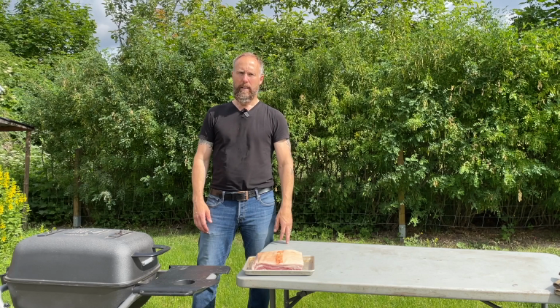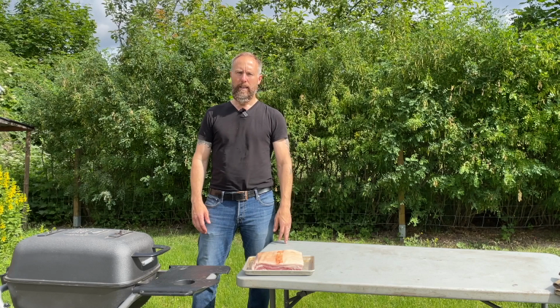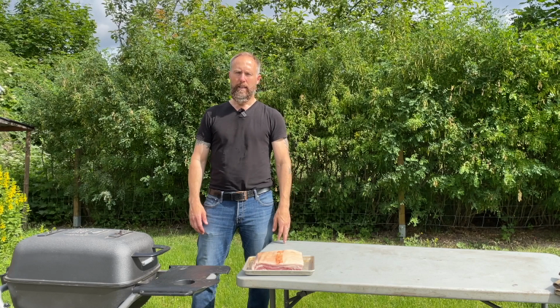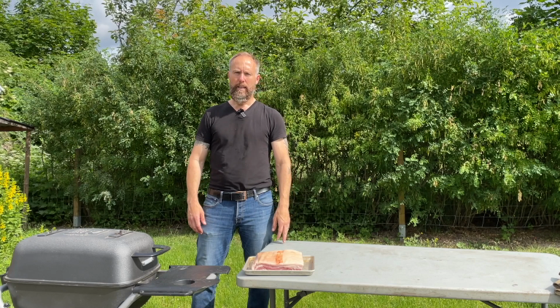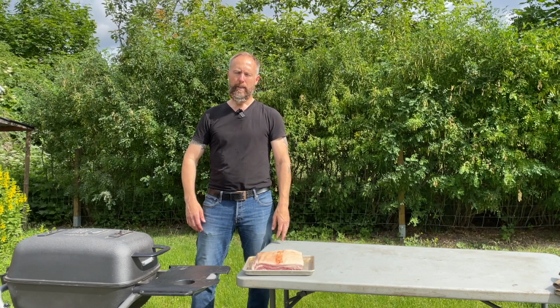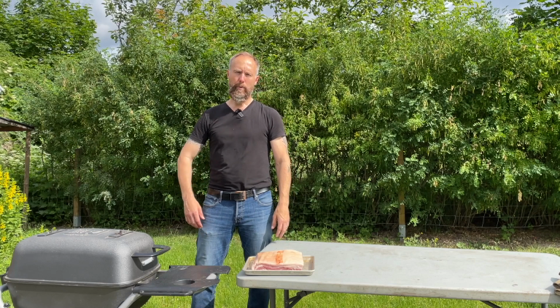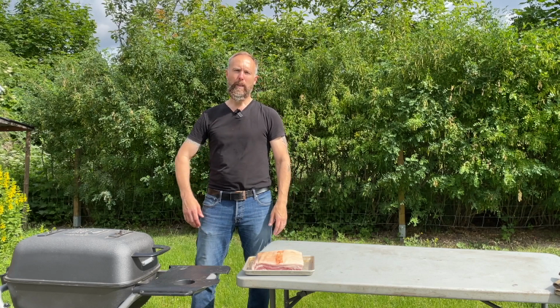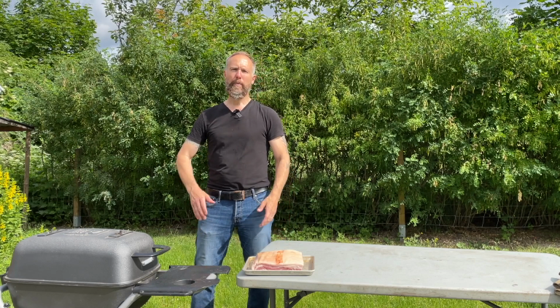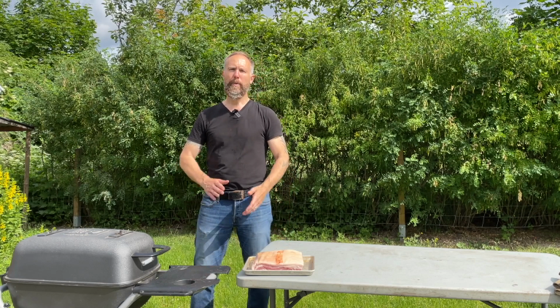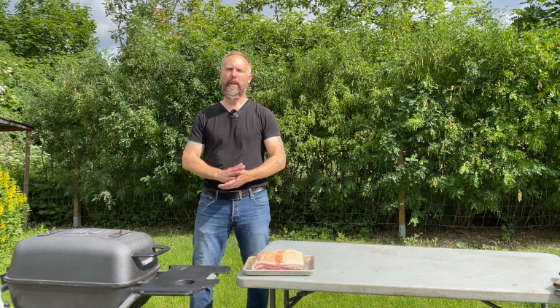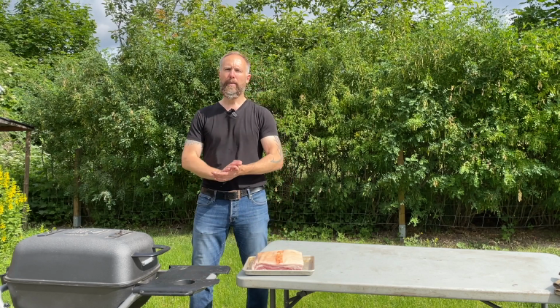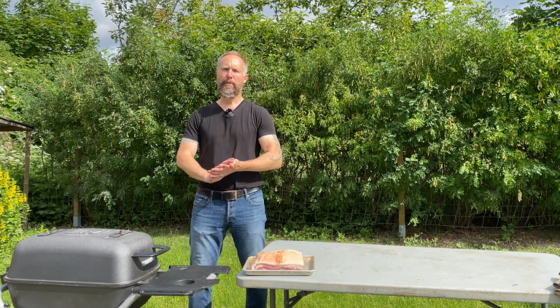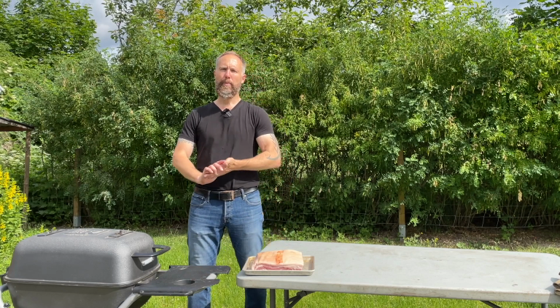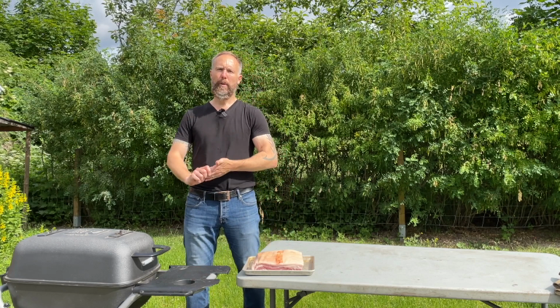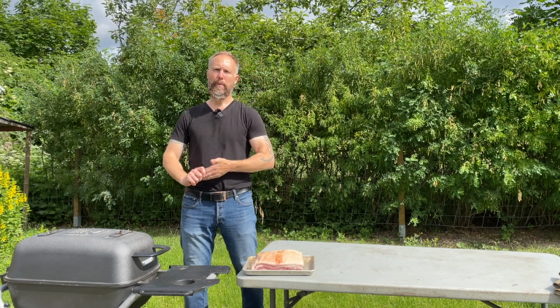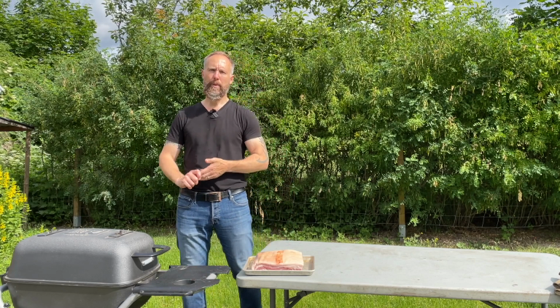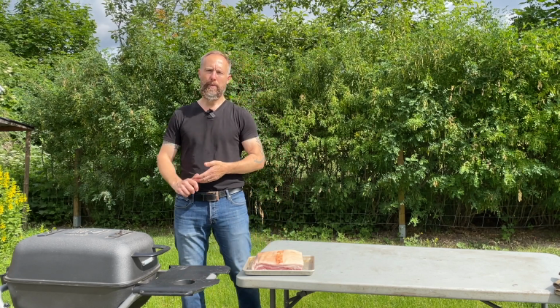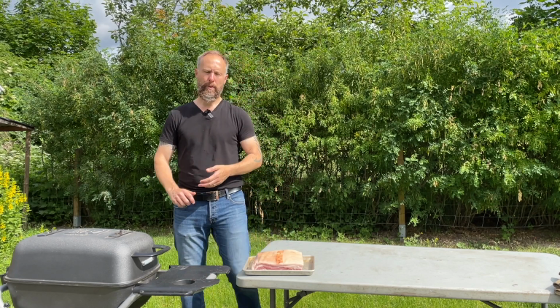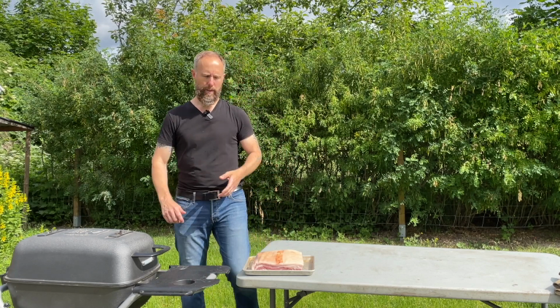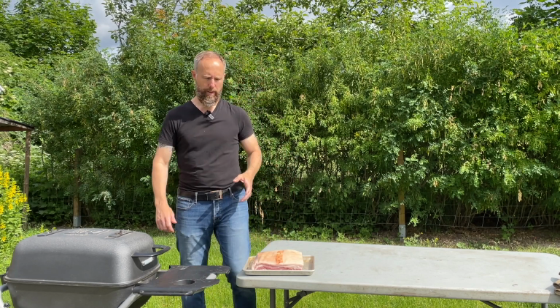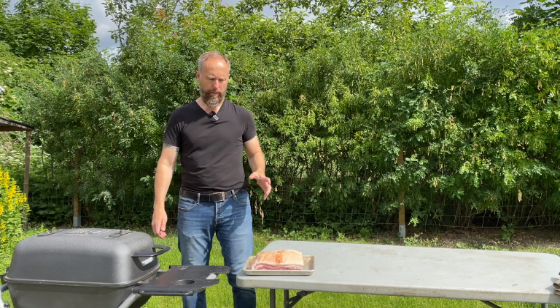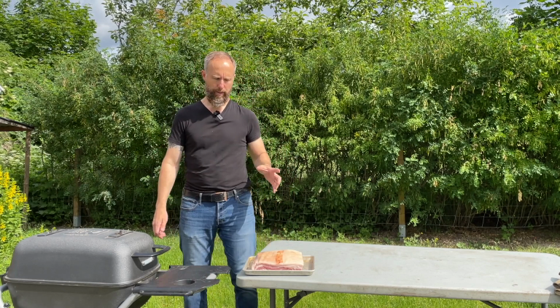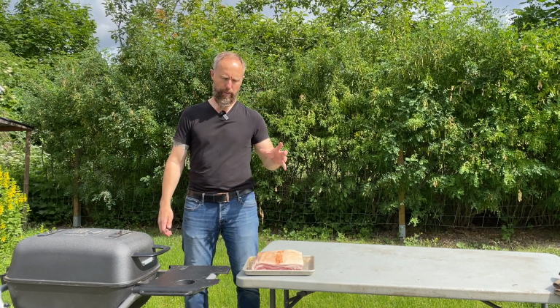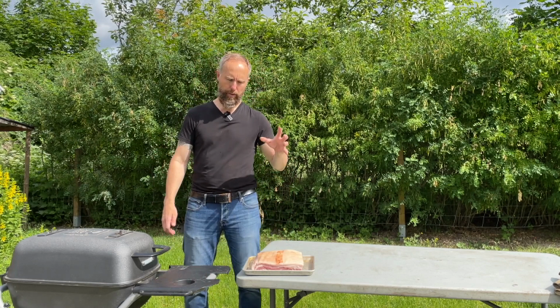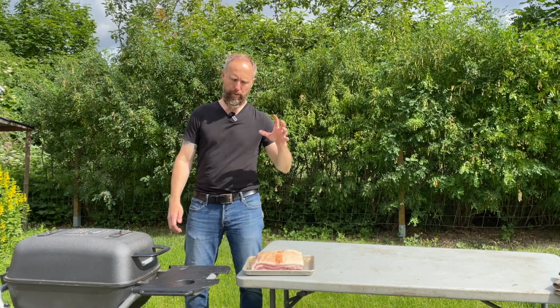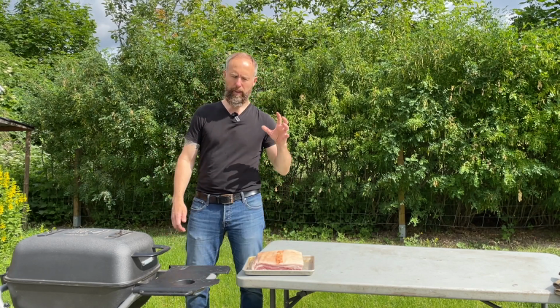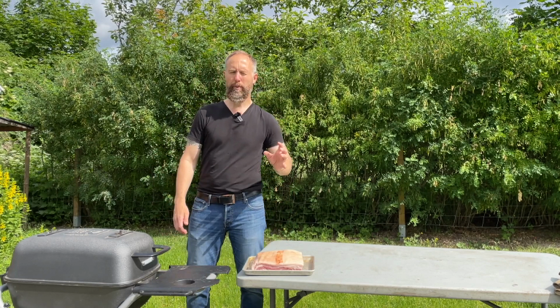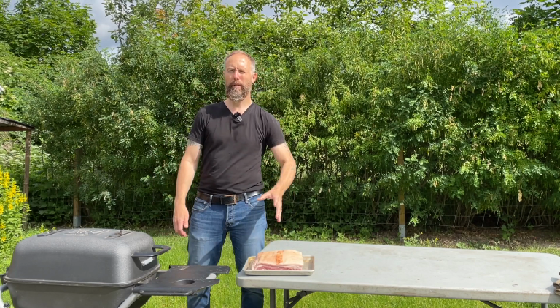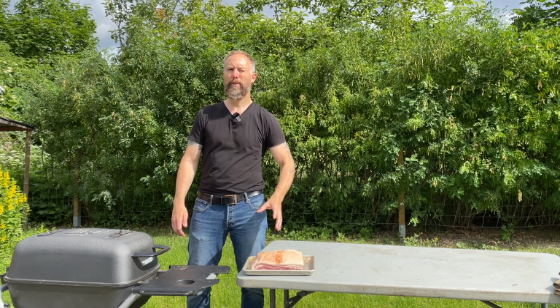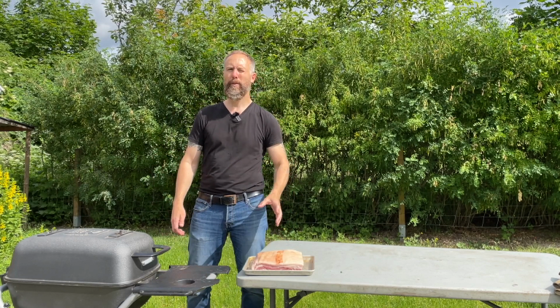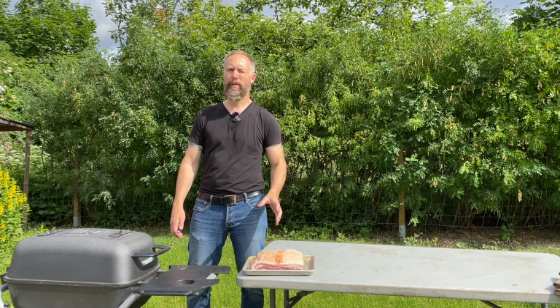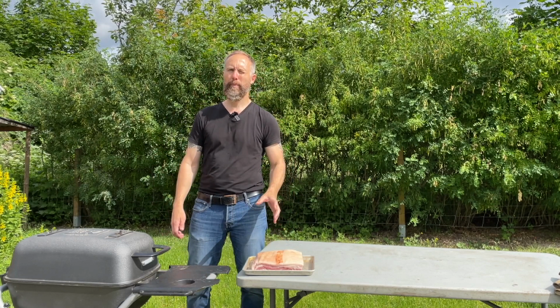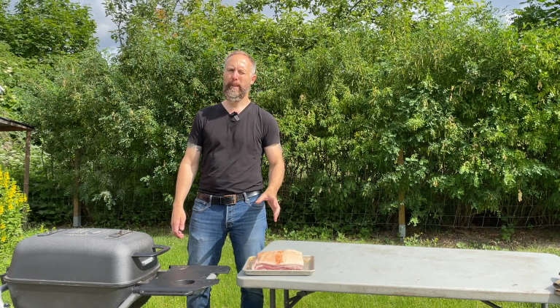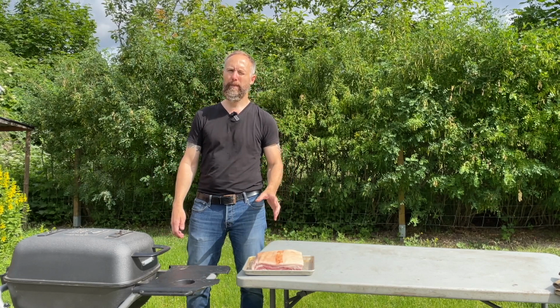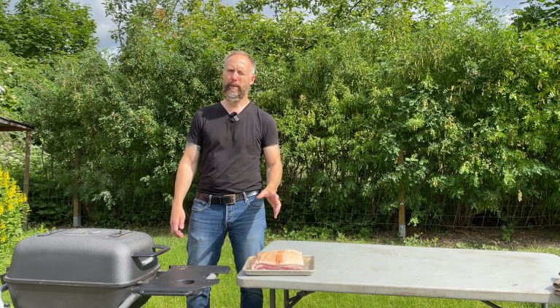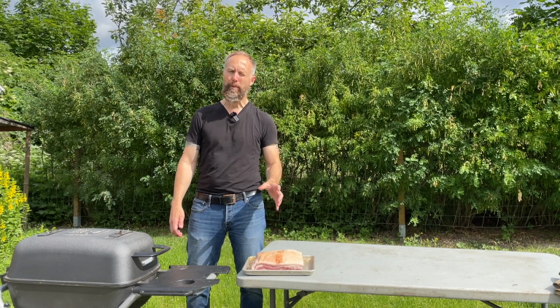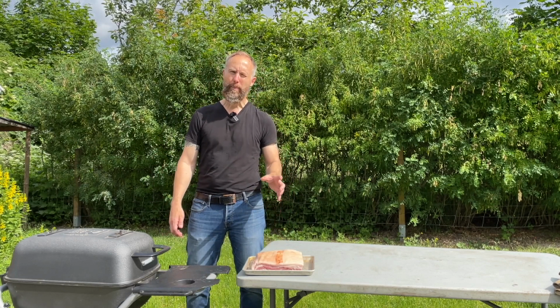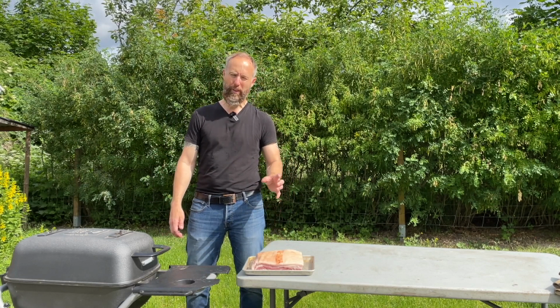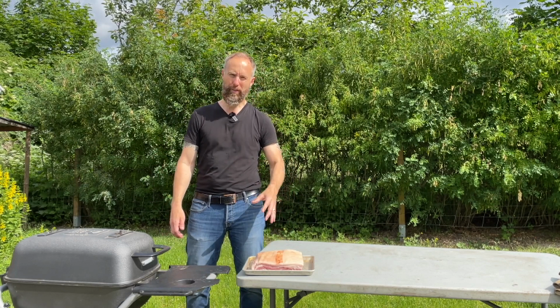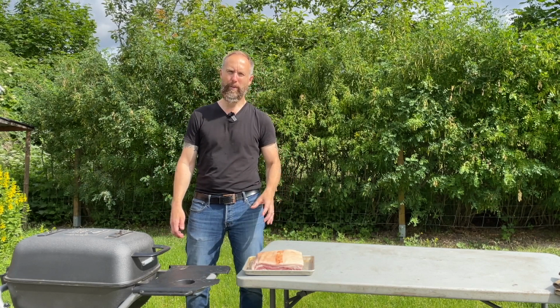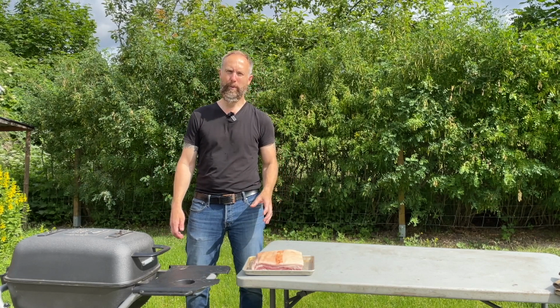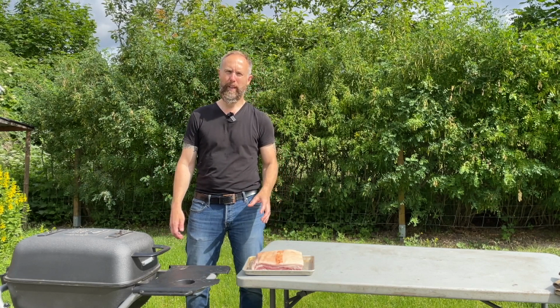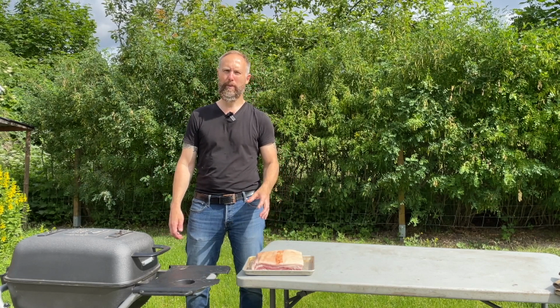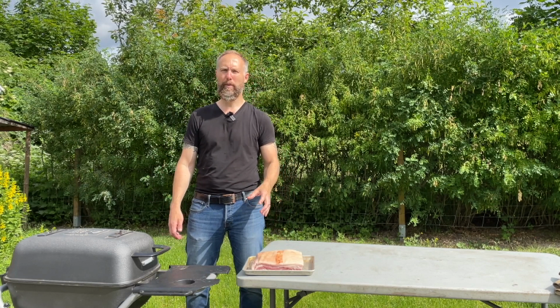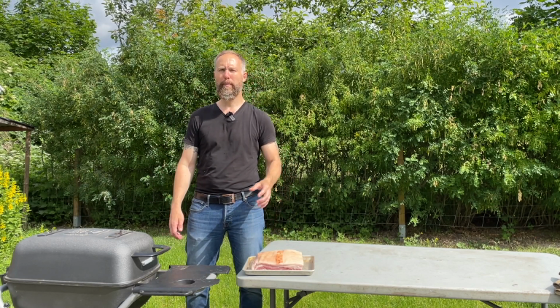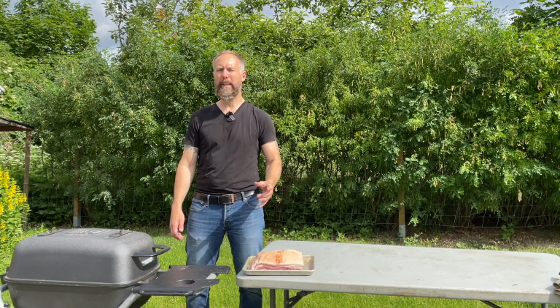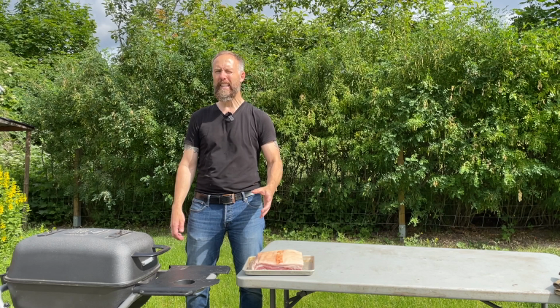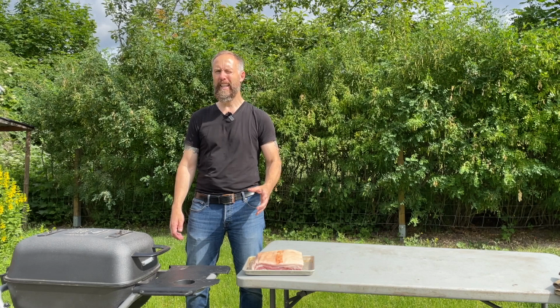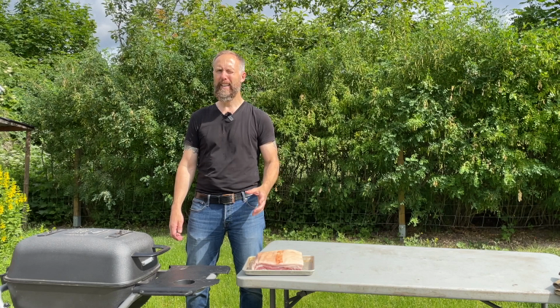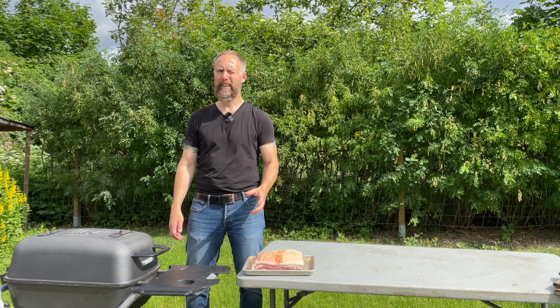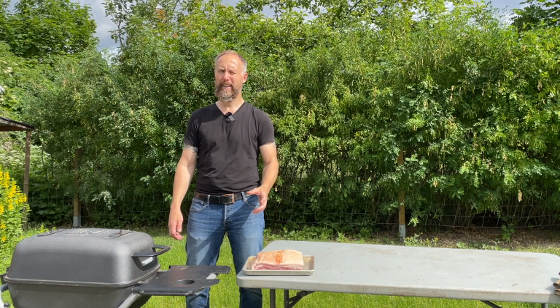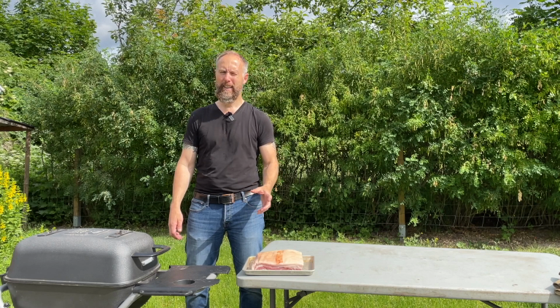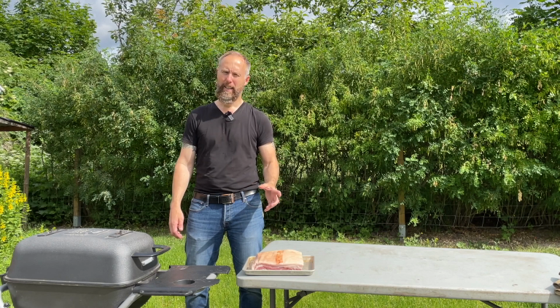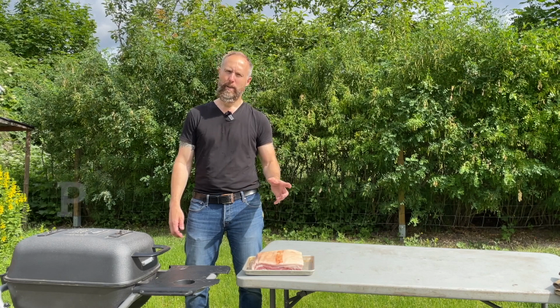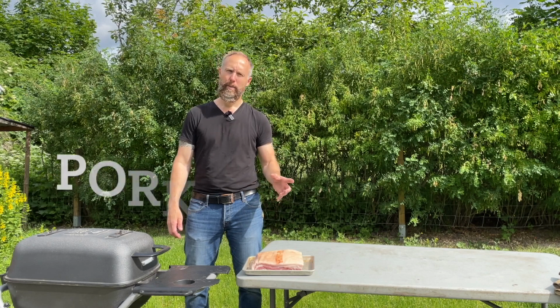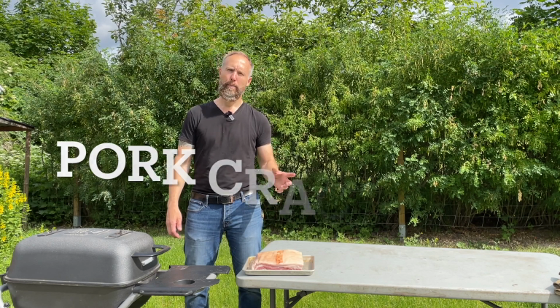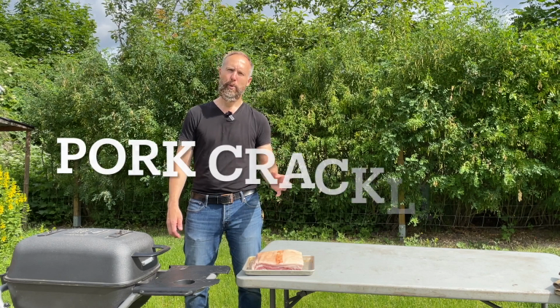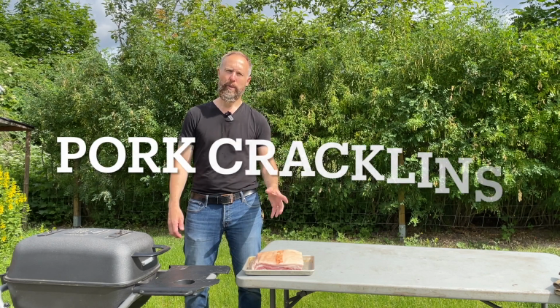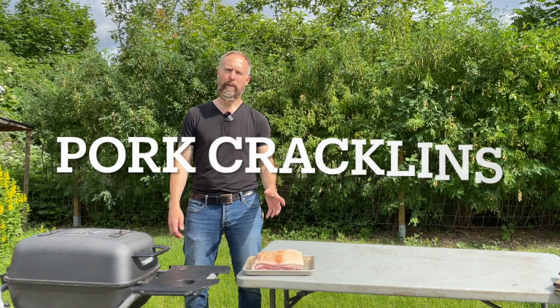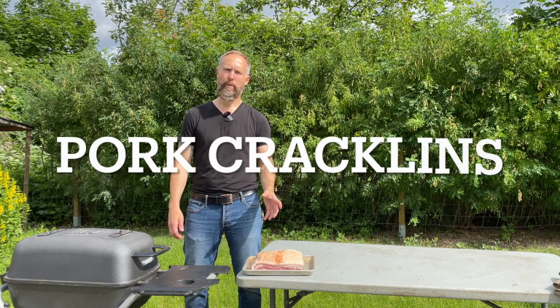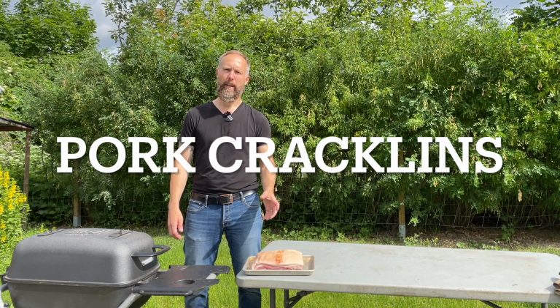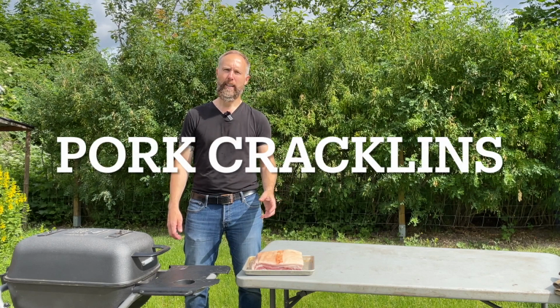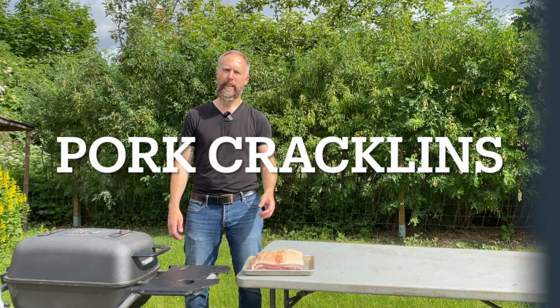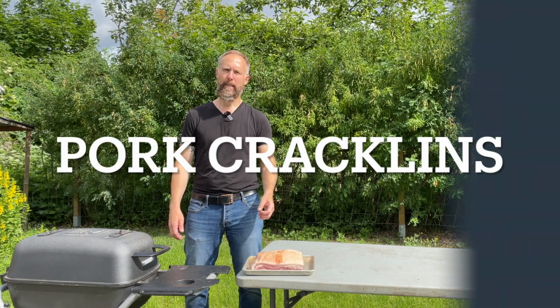Hey, welcome to Hank's True BBQ. Today we're going to do a bit of a special — what I call meat candy — pork cracklings.